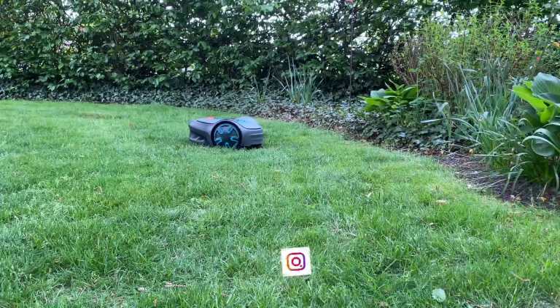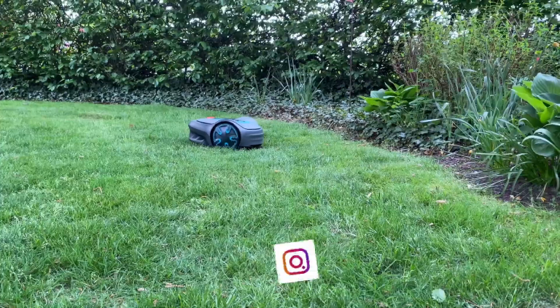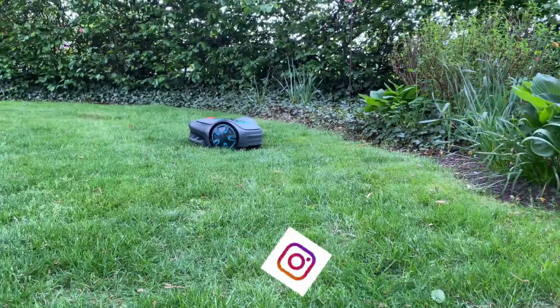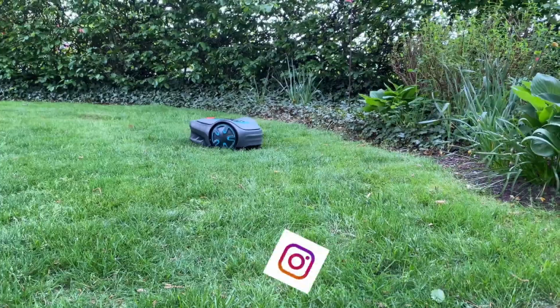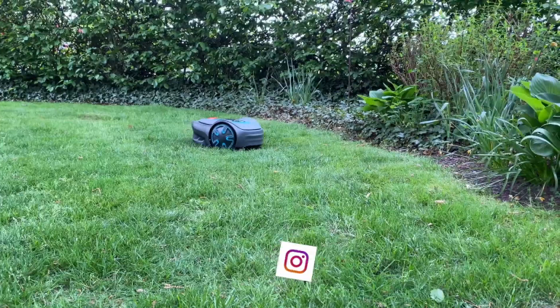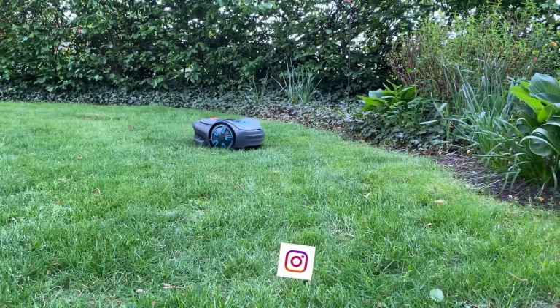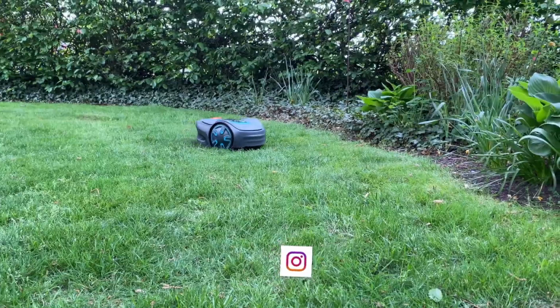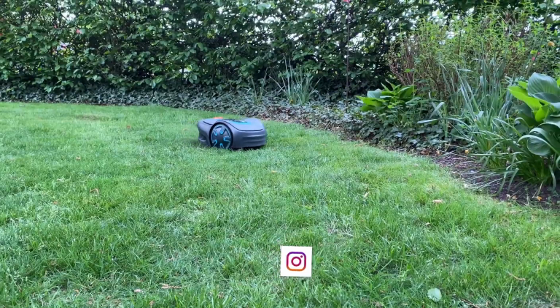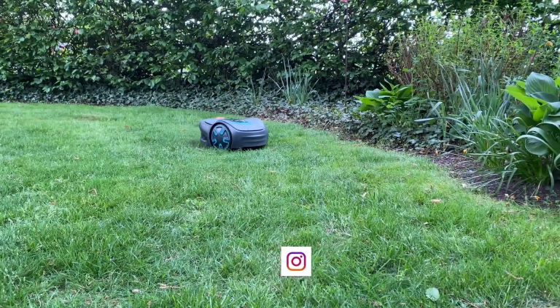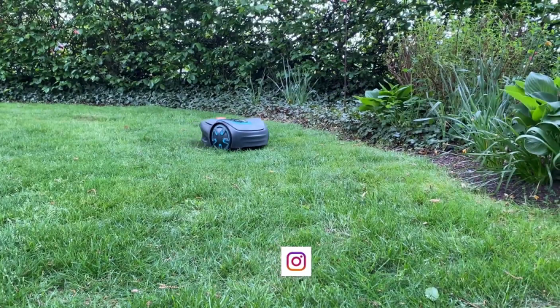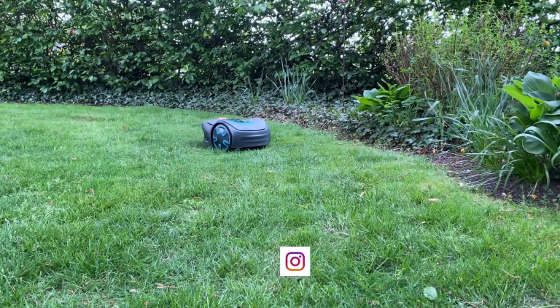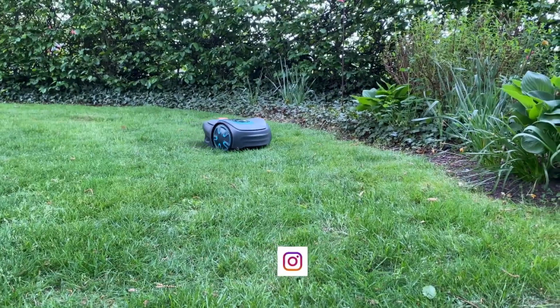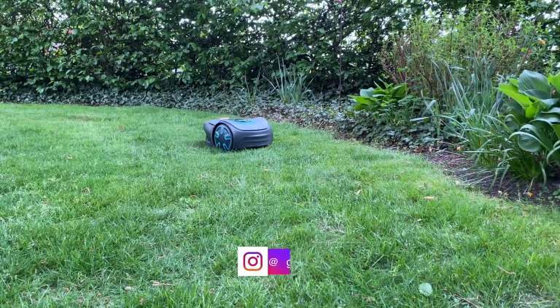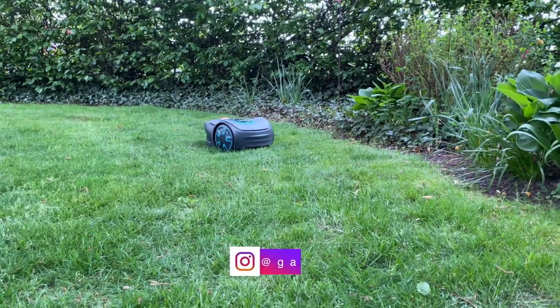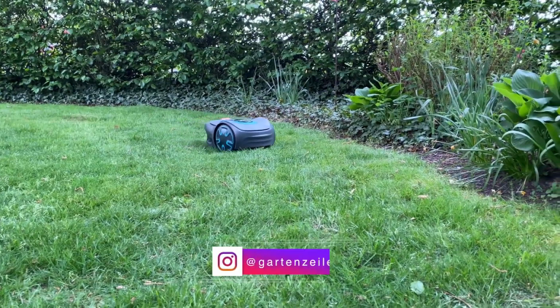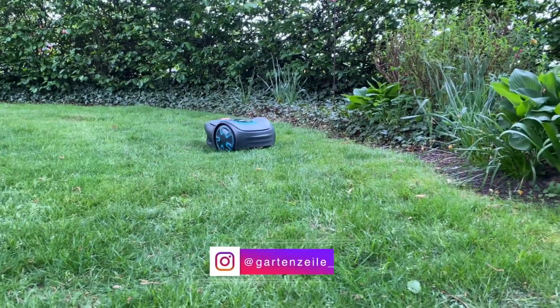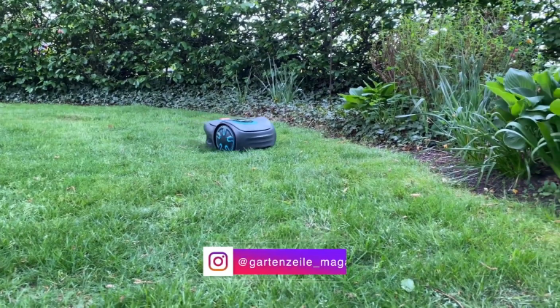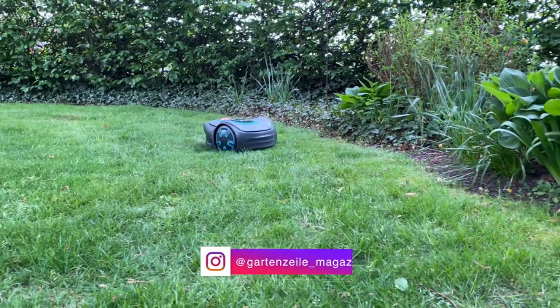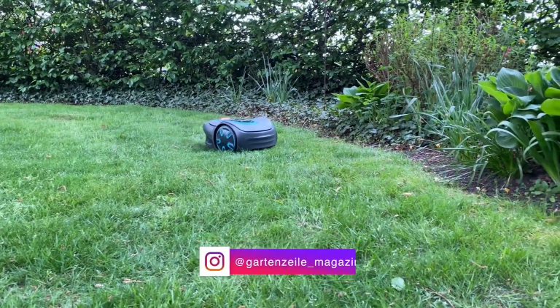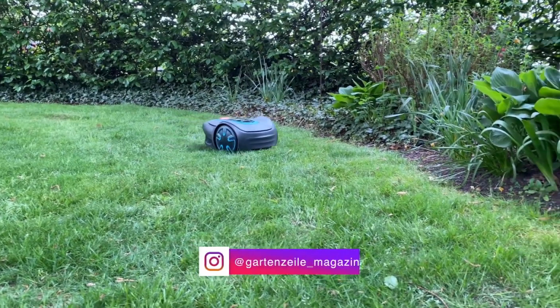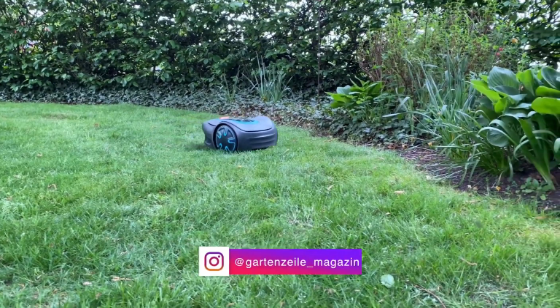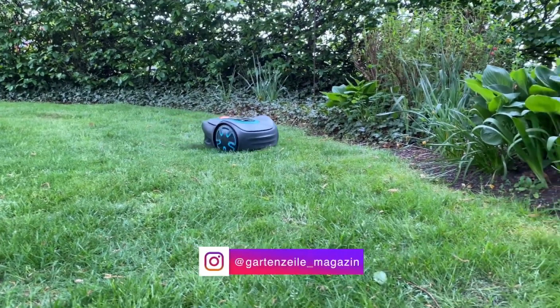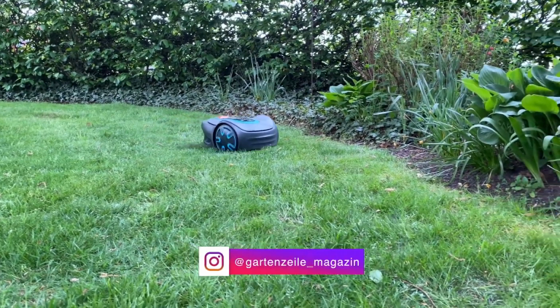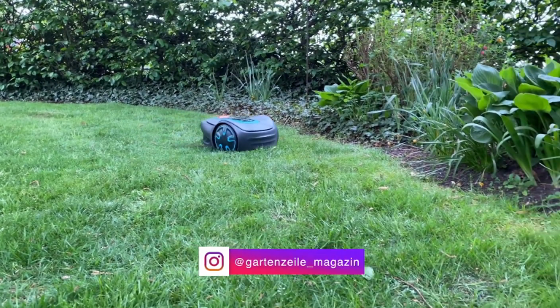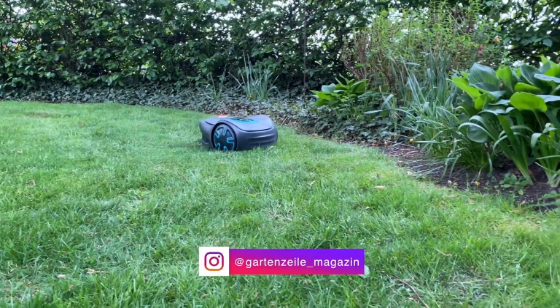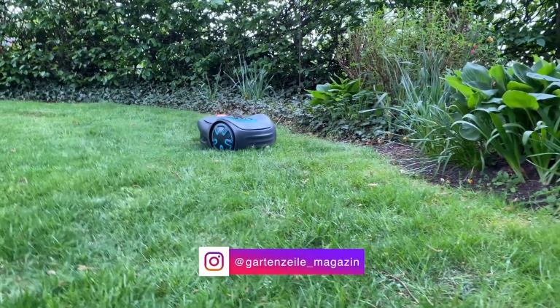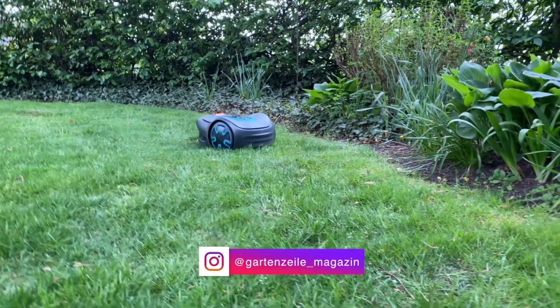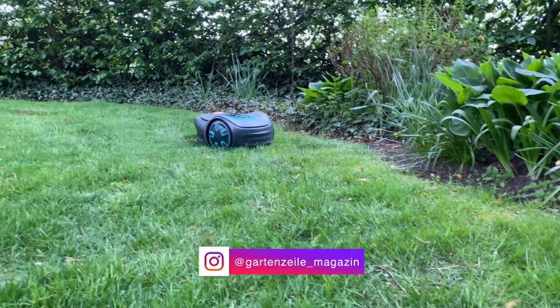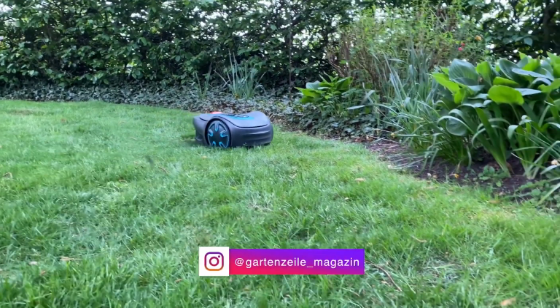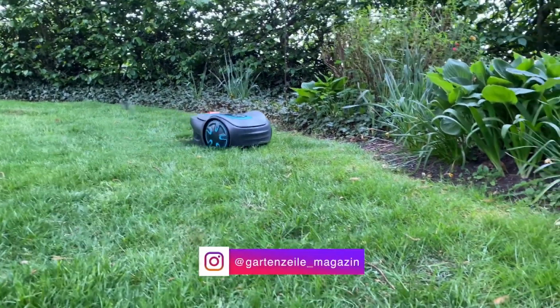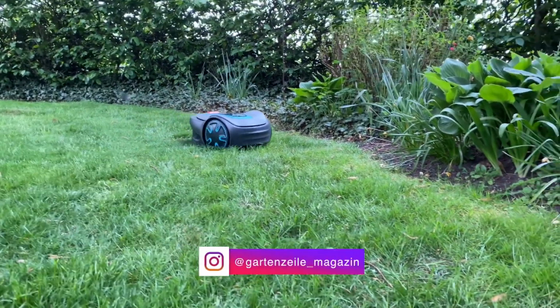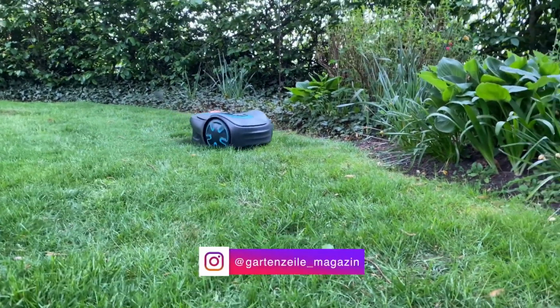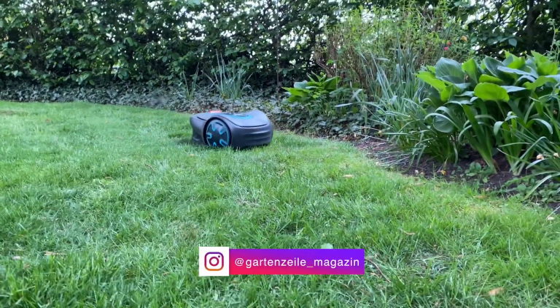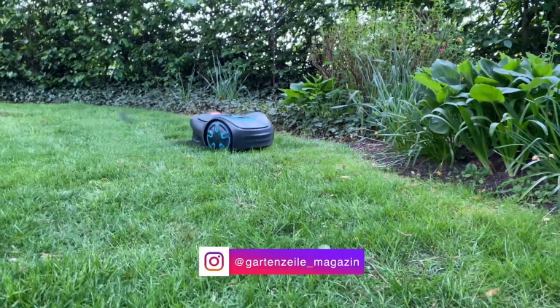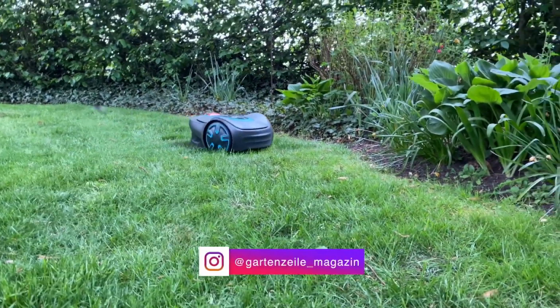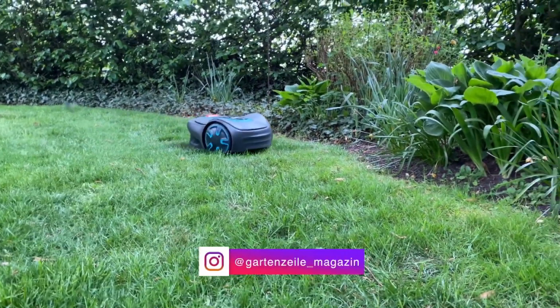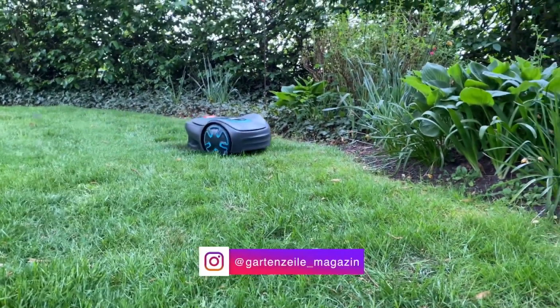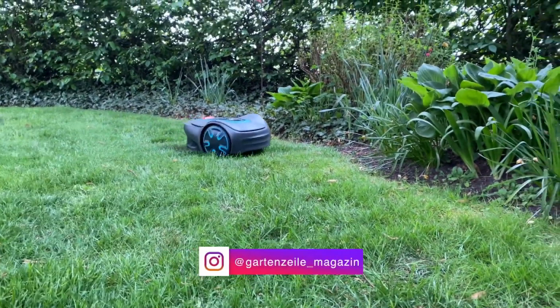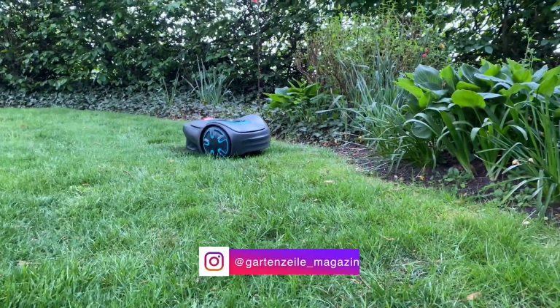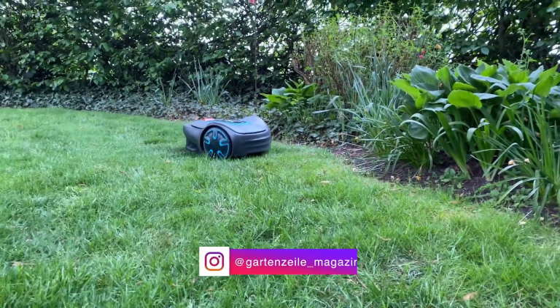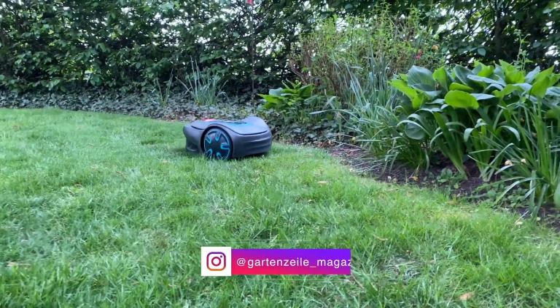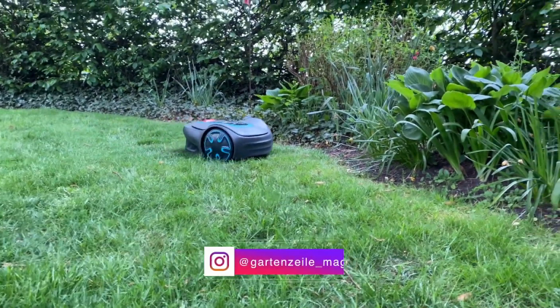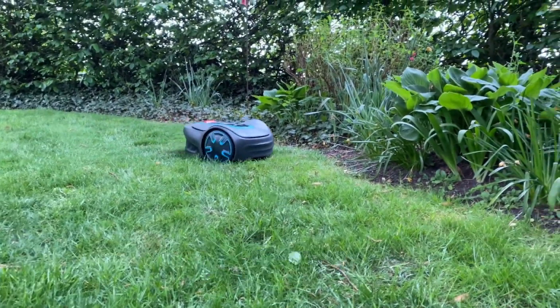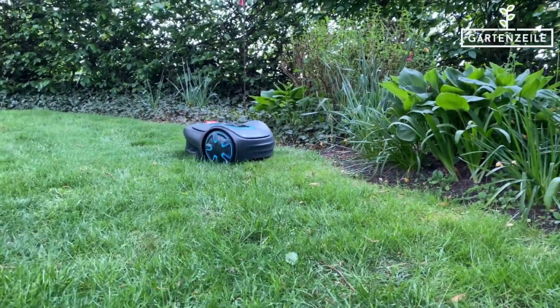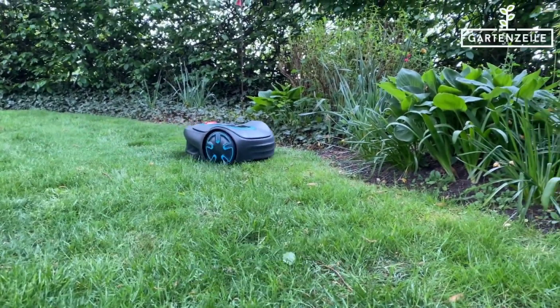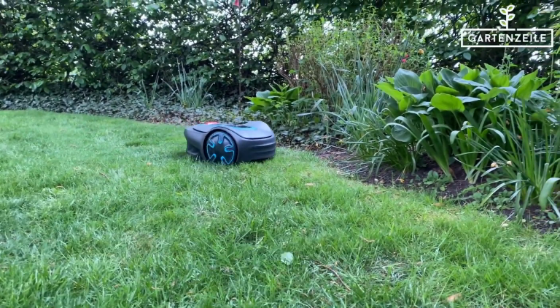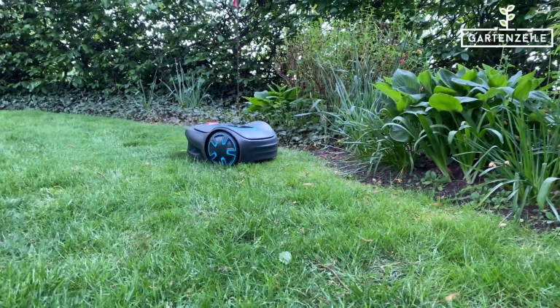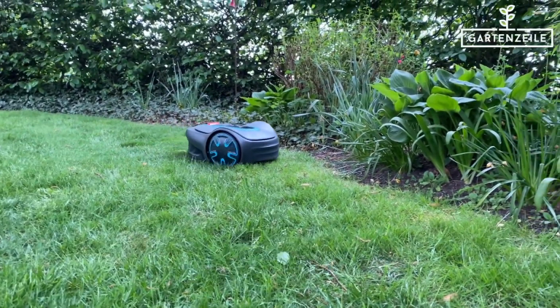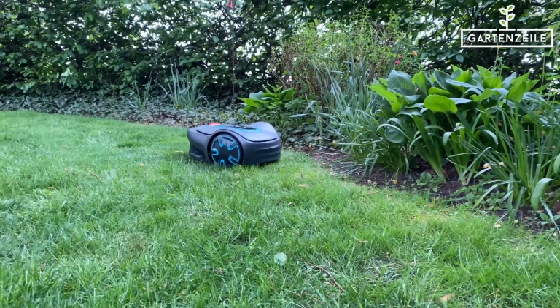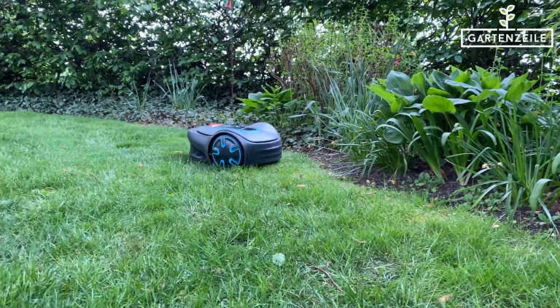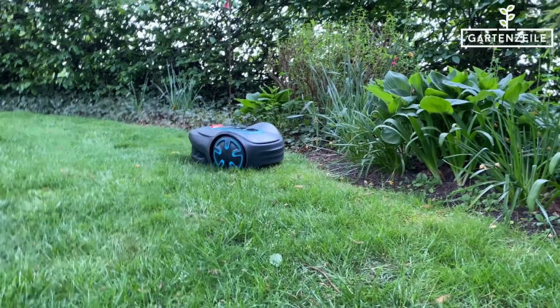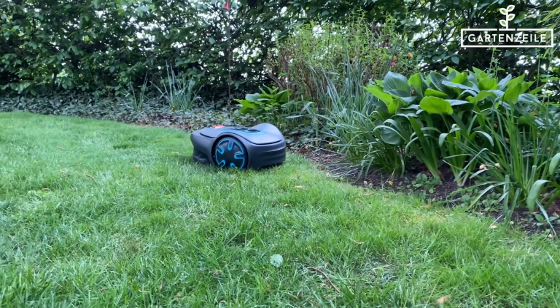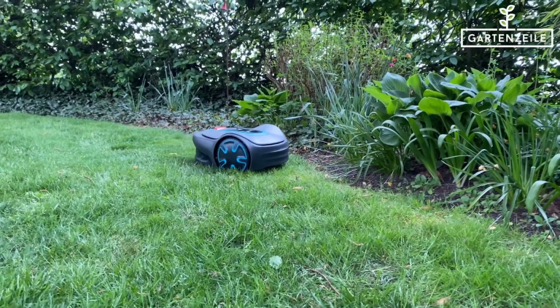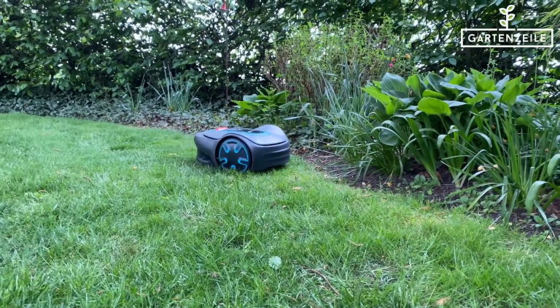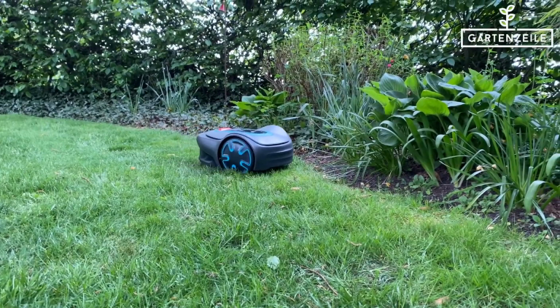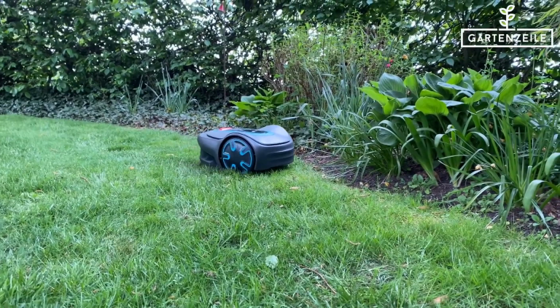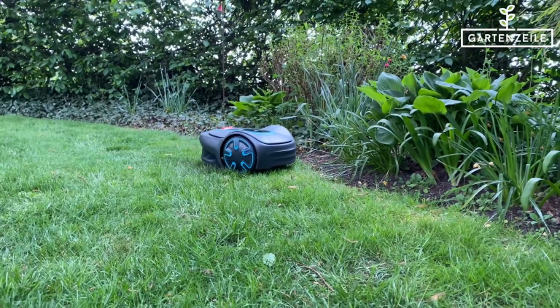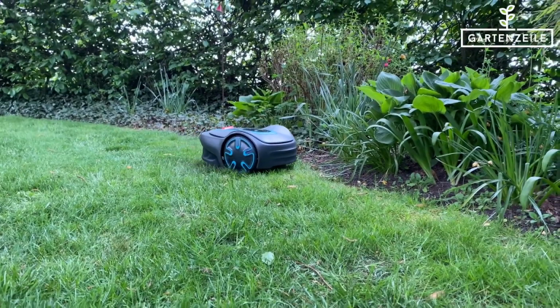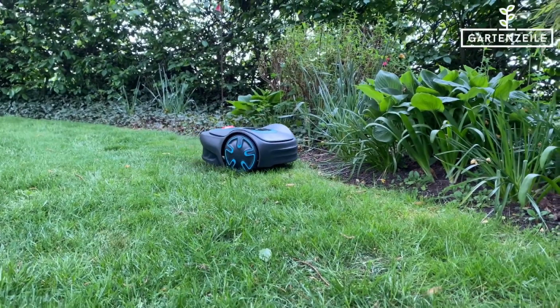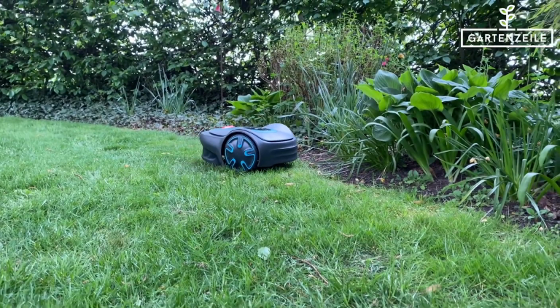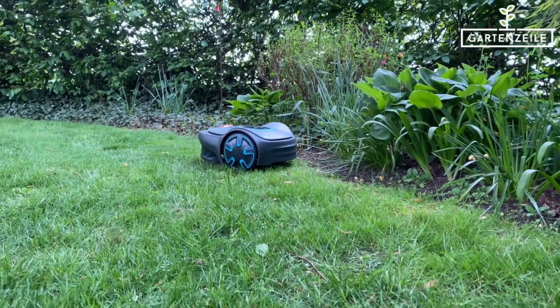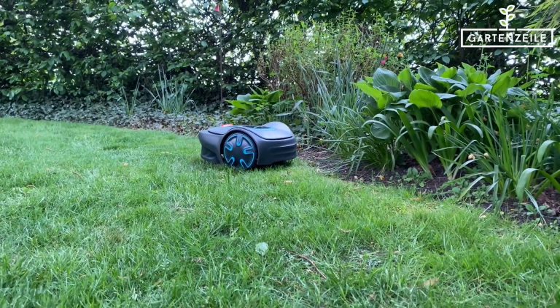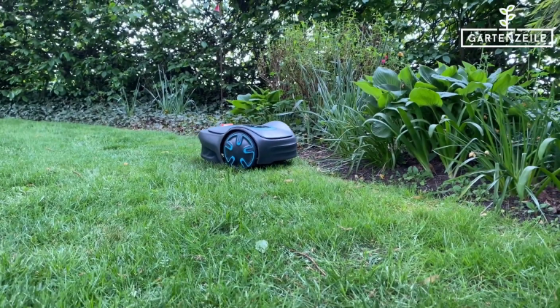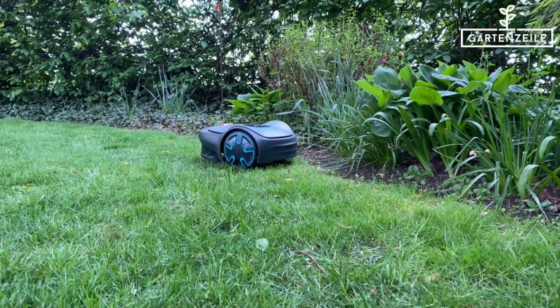We bought the Gardena Sileno robotic mower two years ago. We've linked our test video on this below for you to check out.